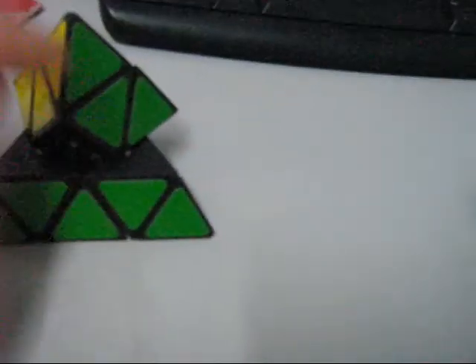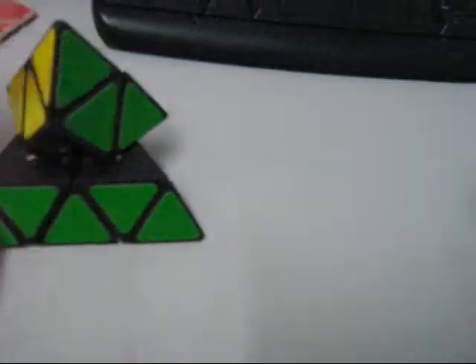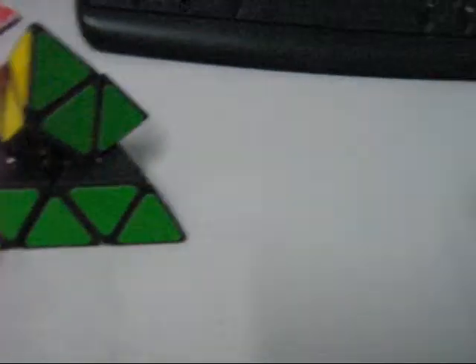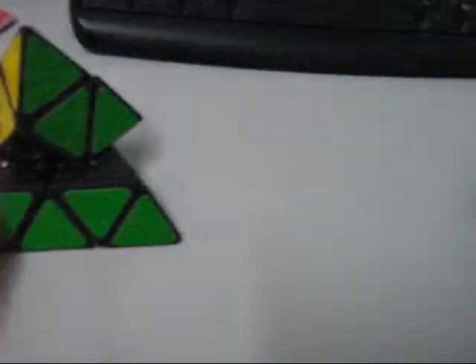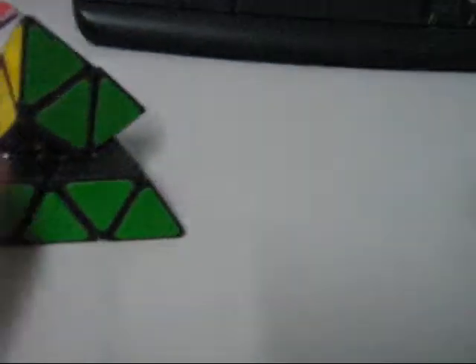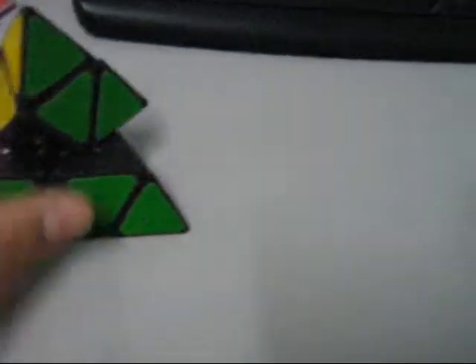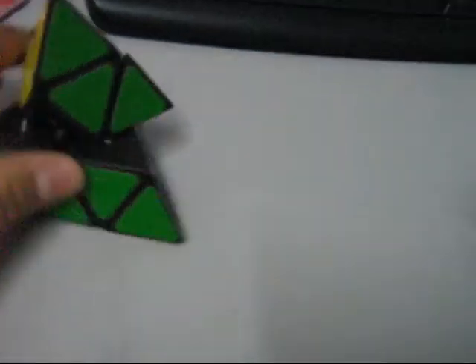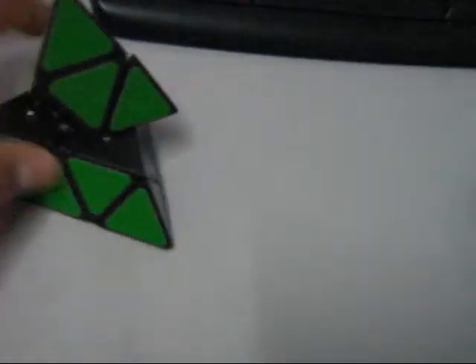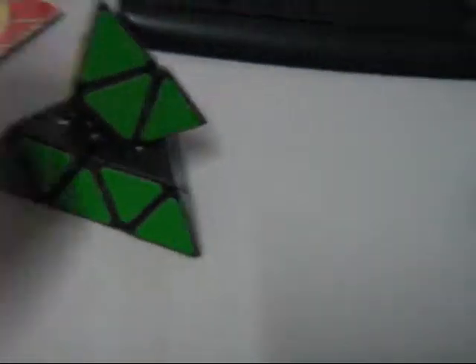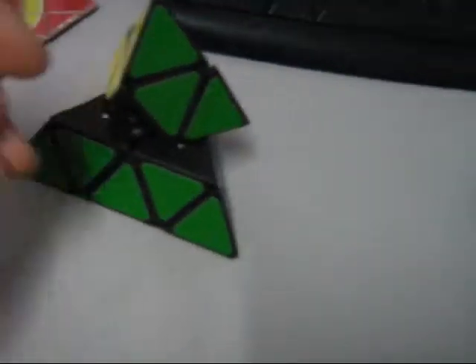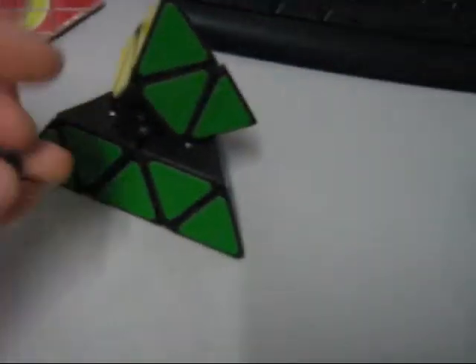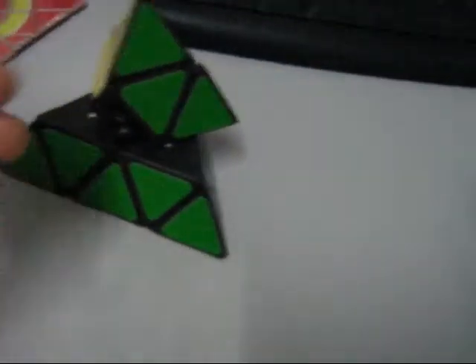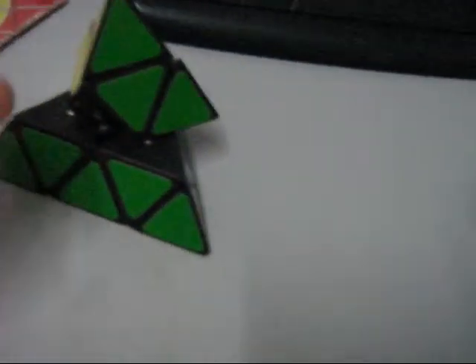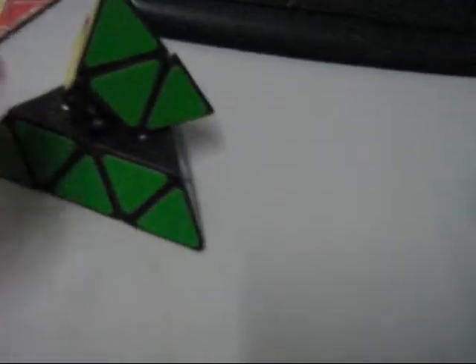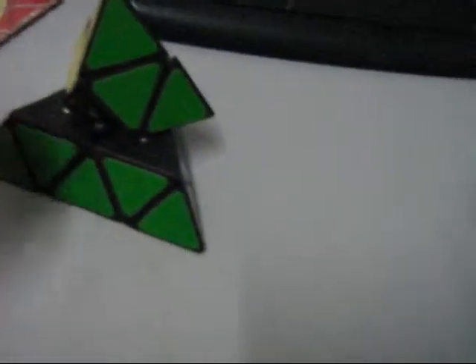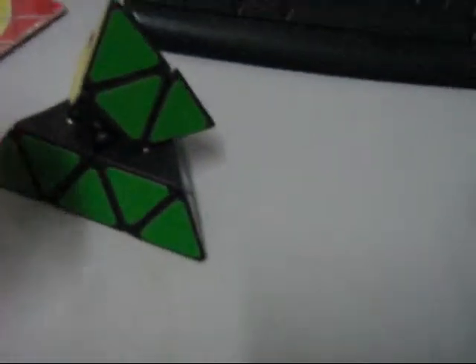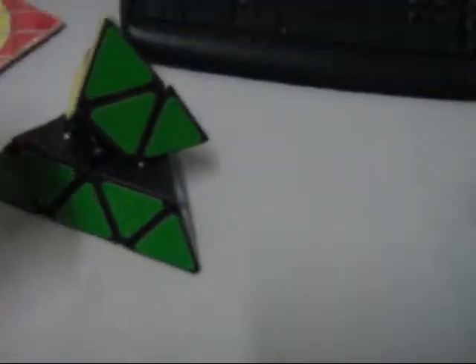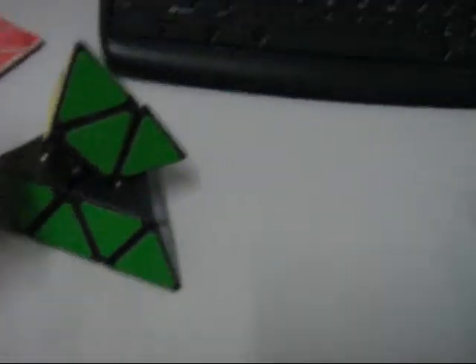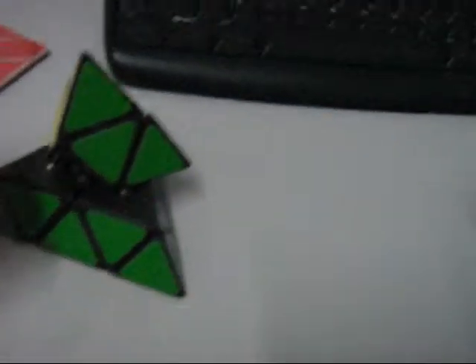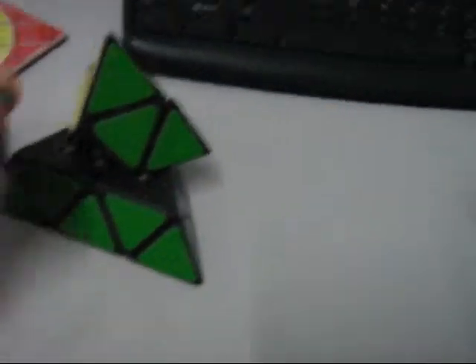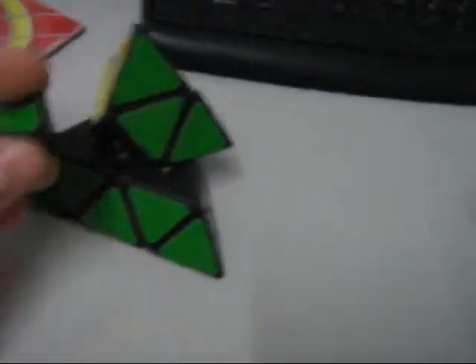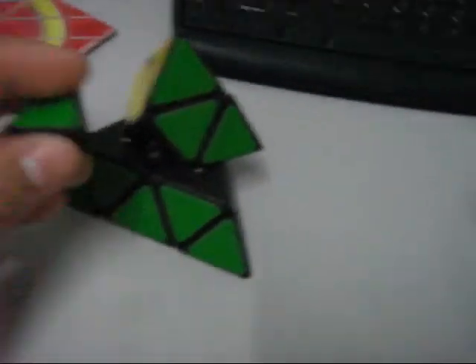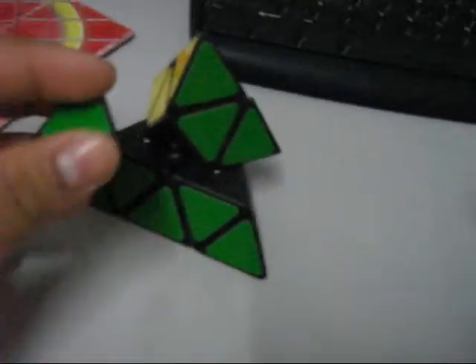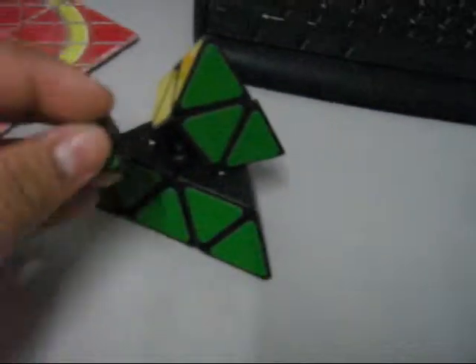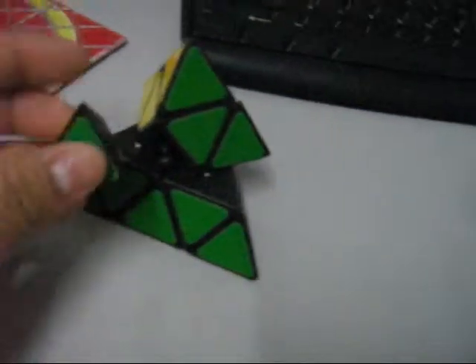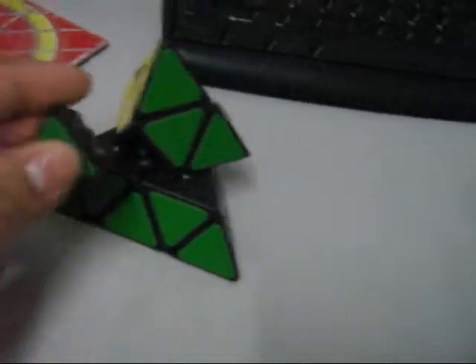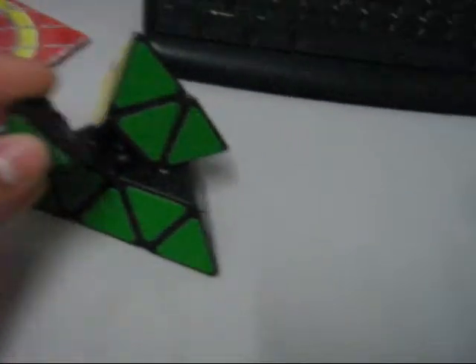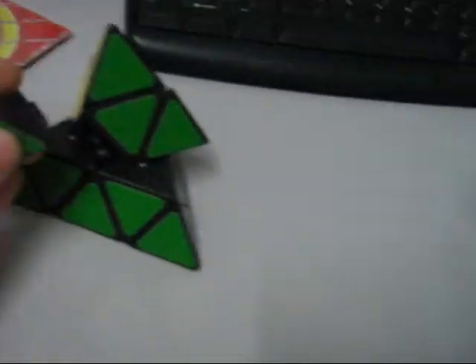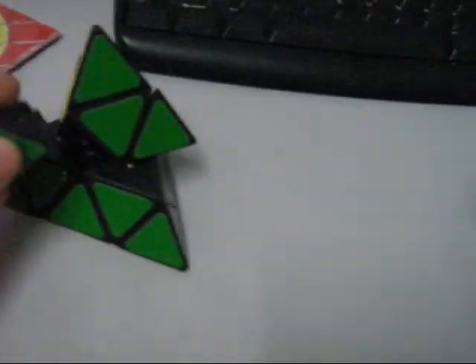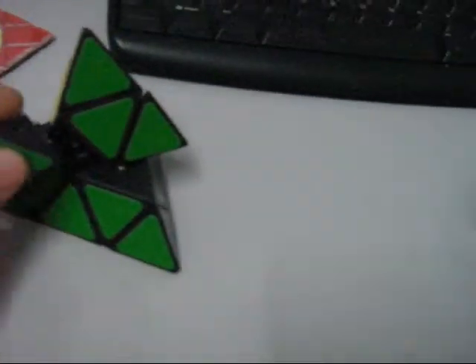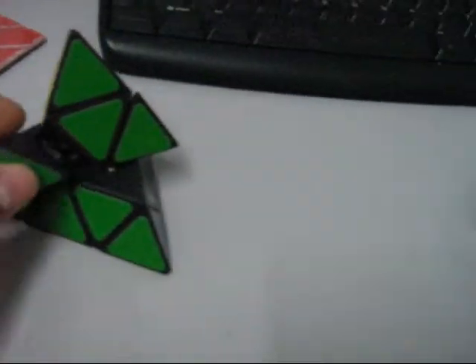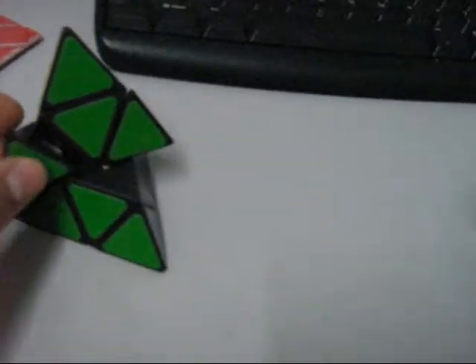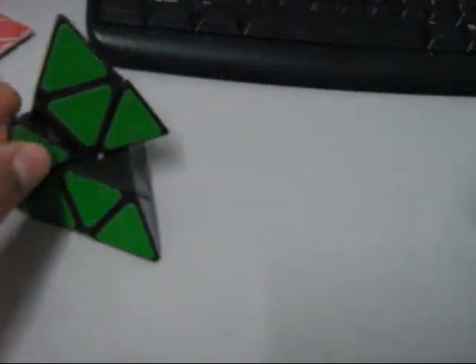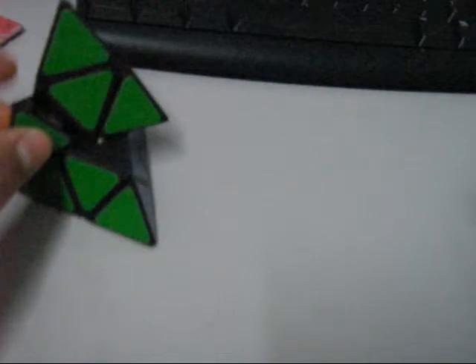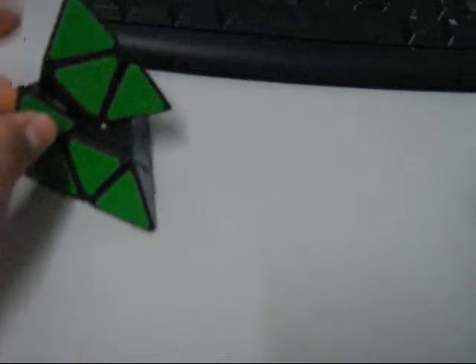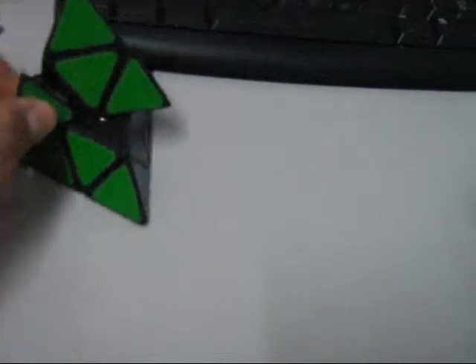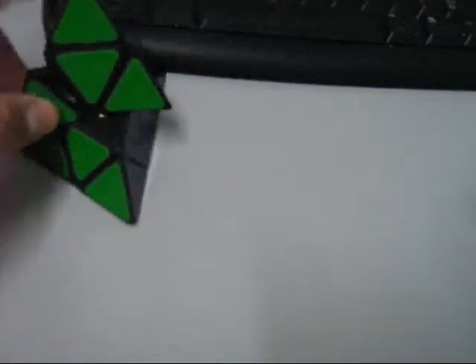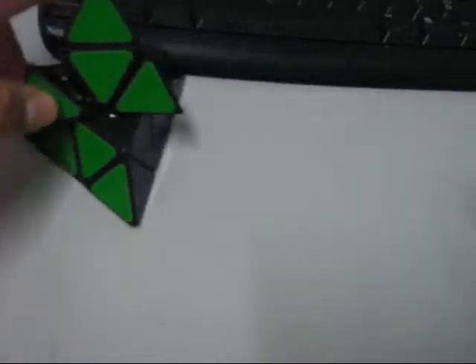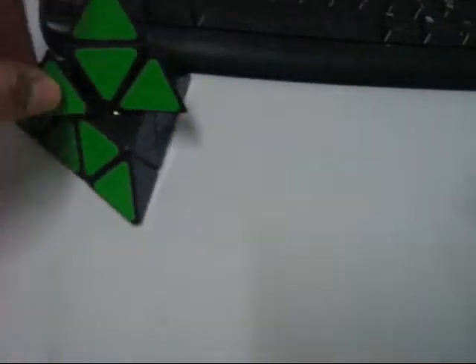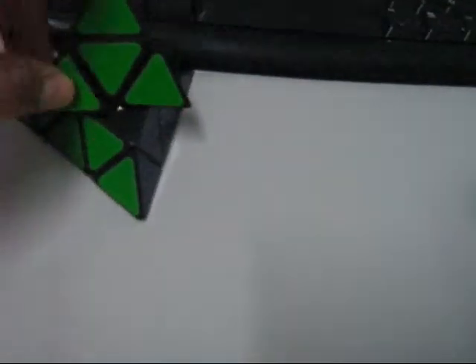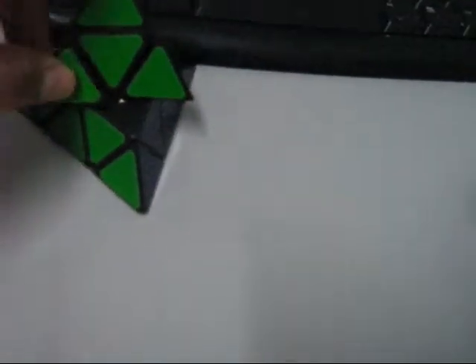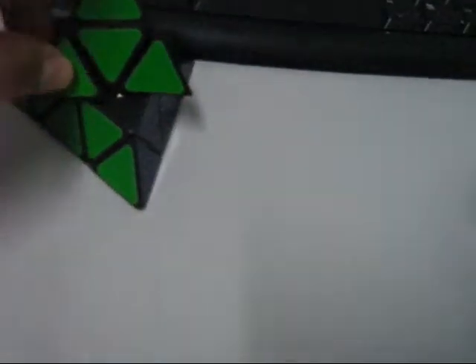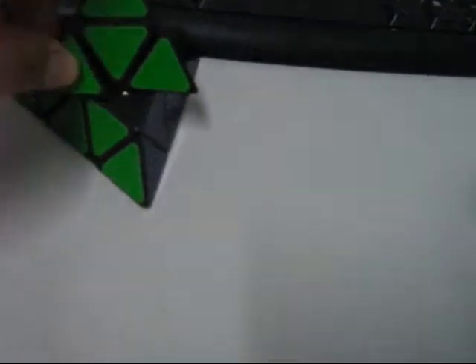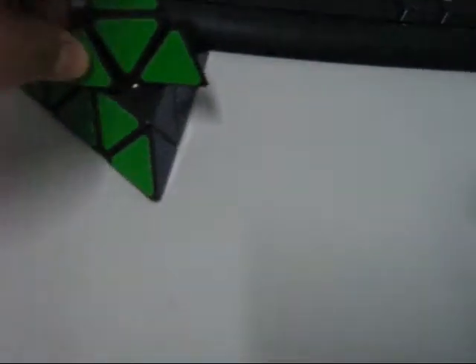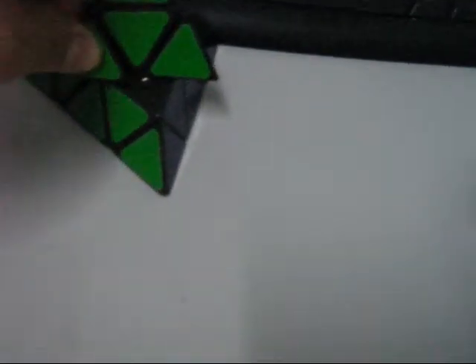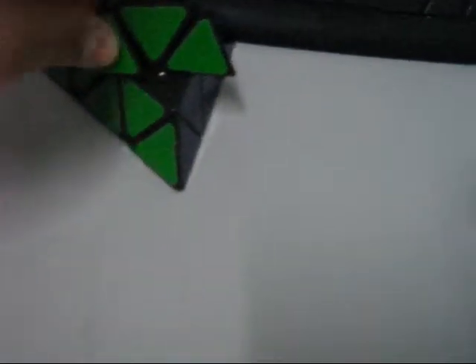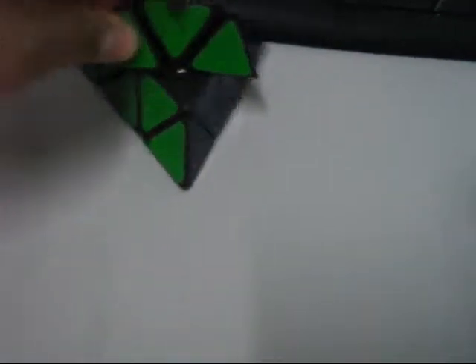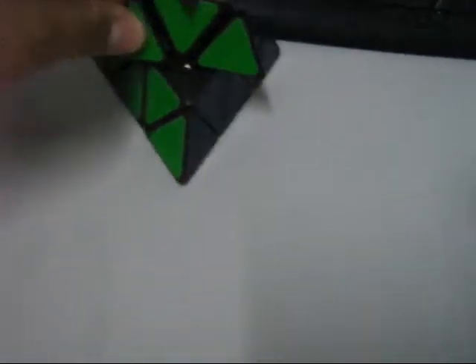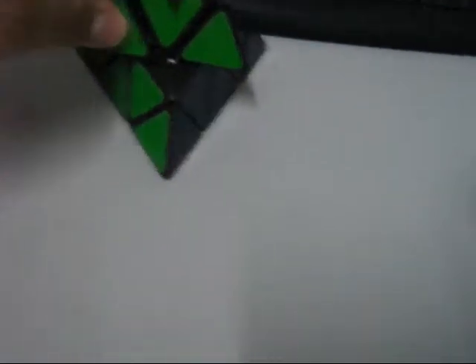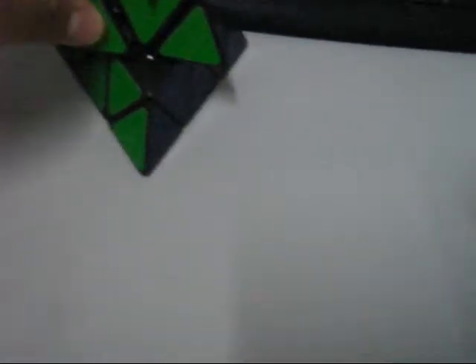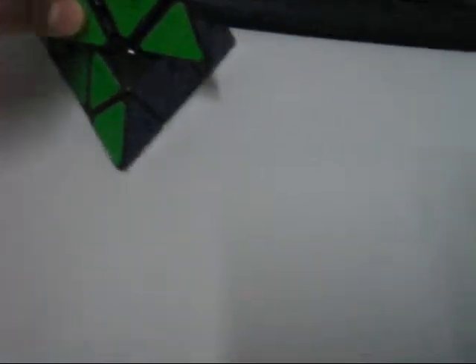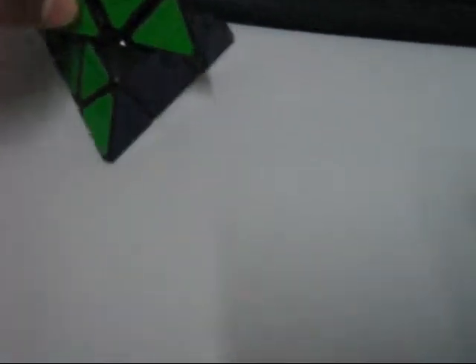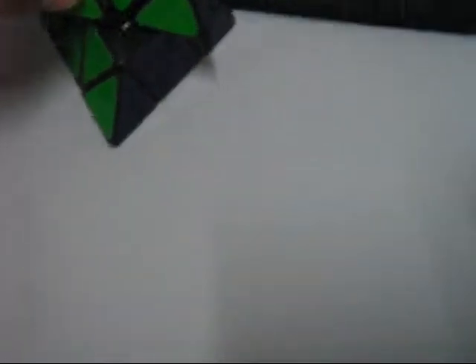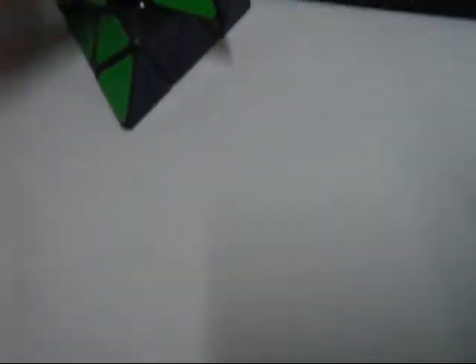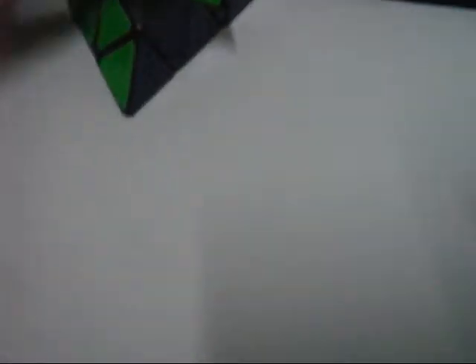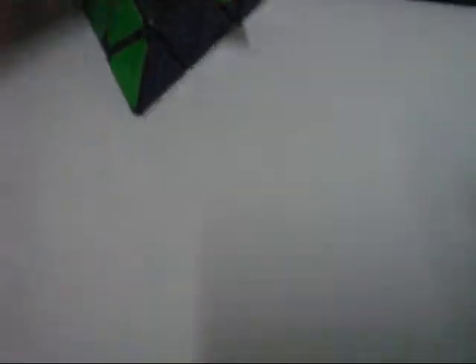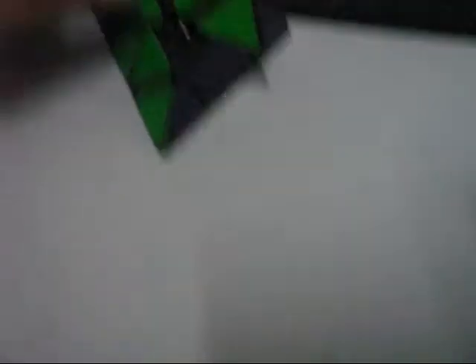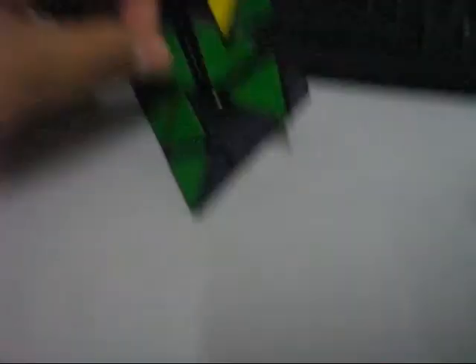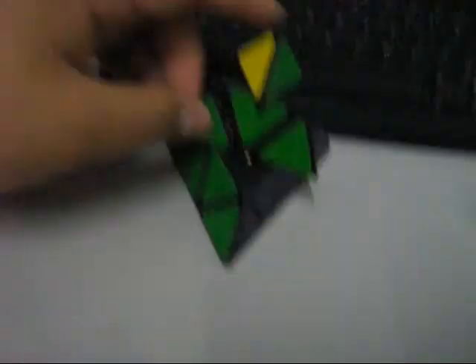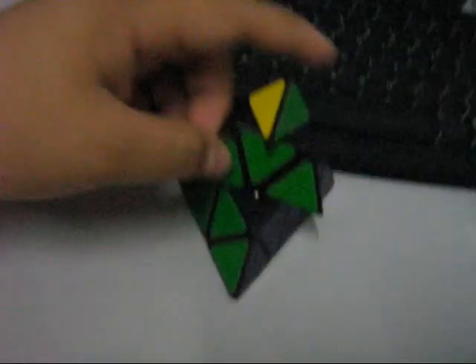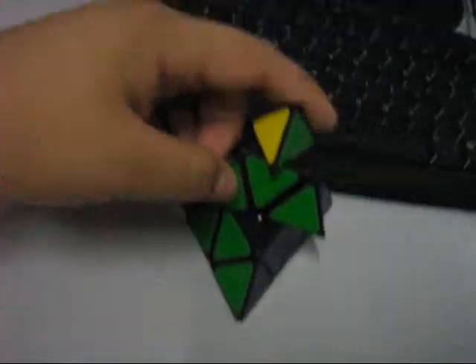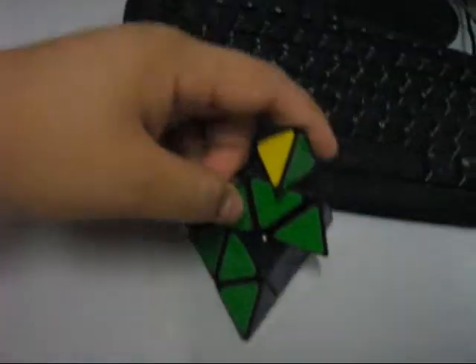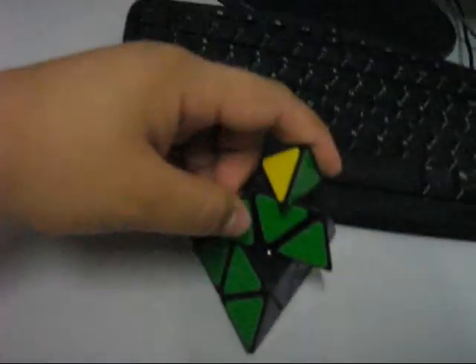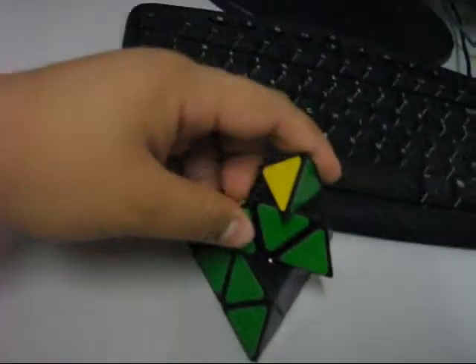I just speed-cubed this one and... pop. Just leave it there.